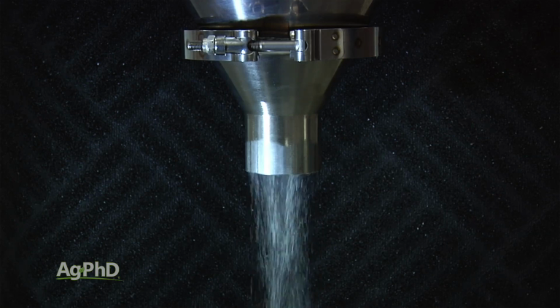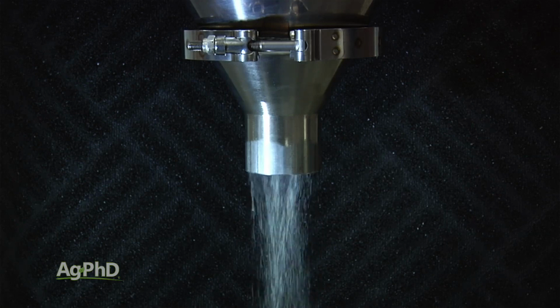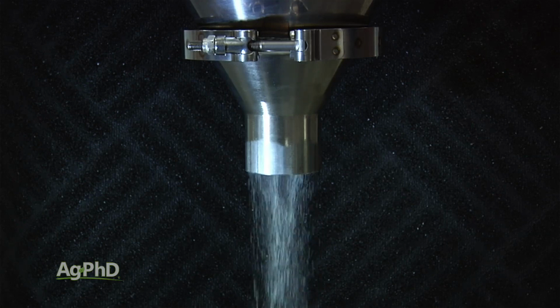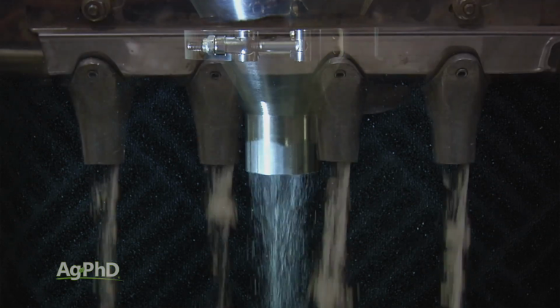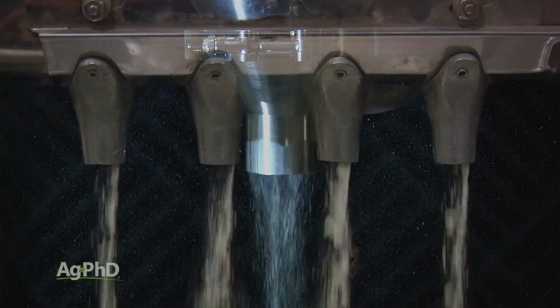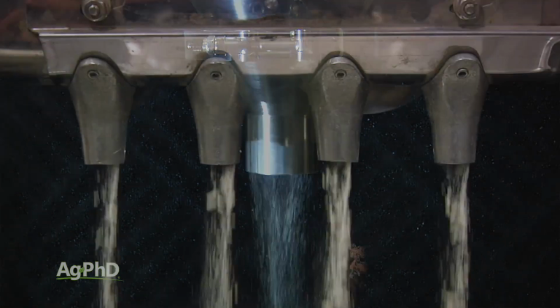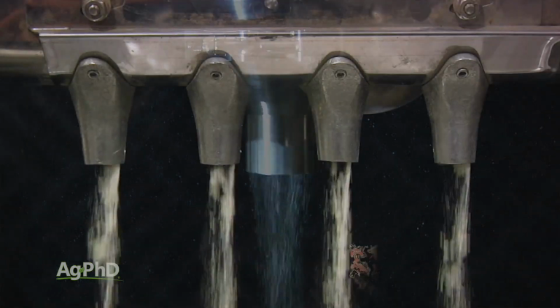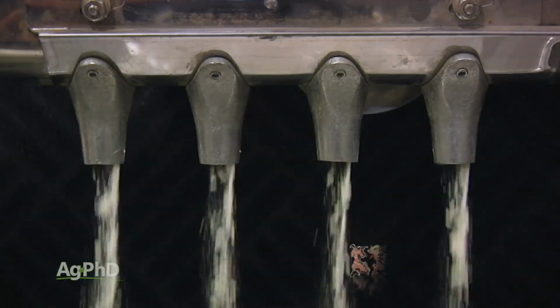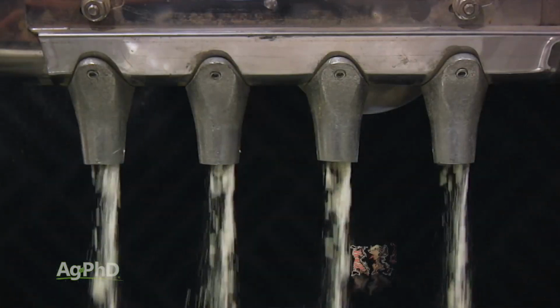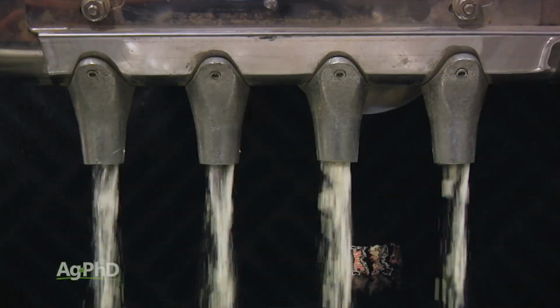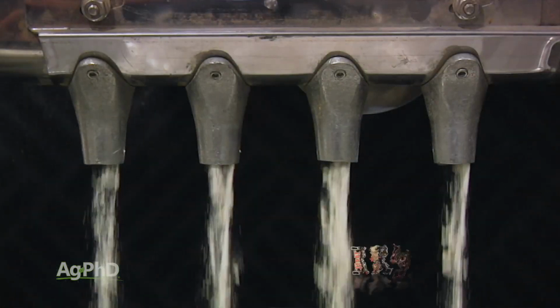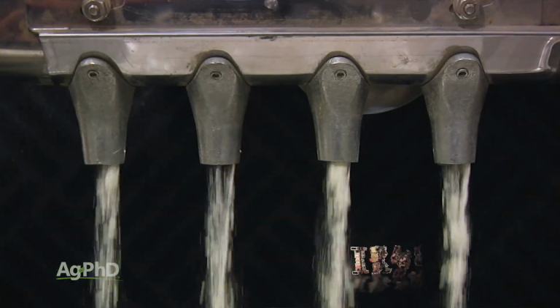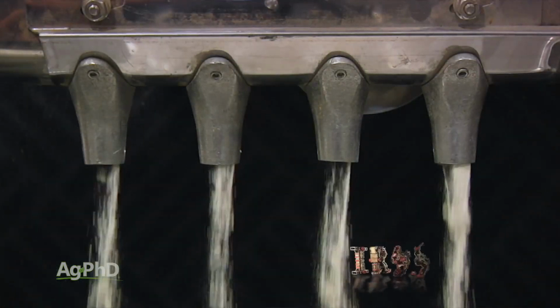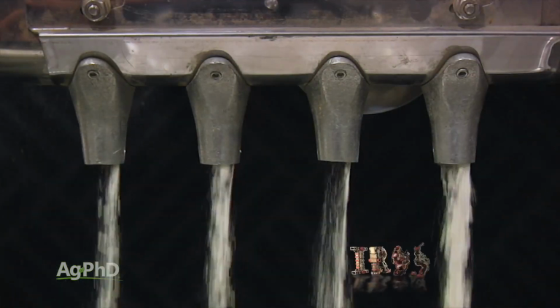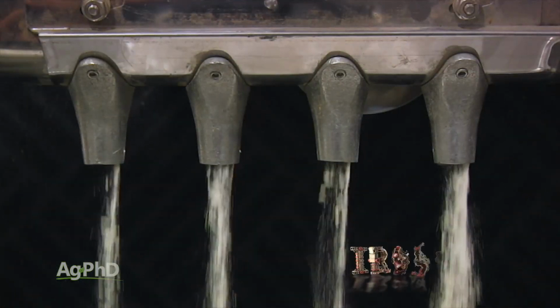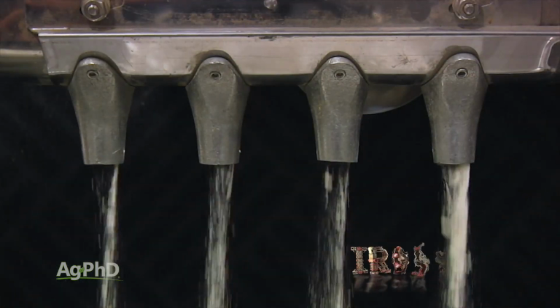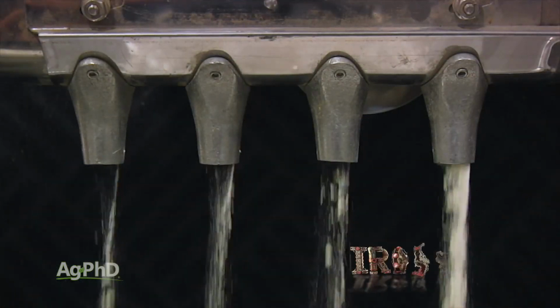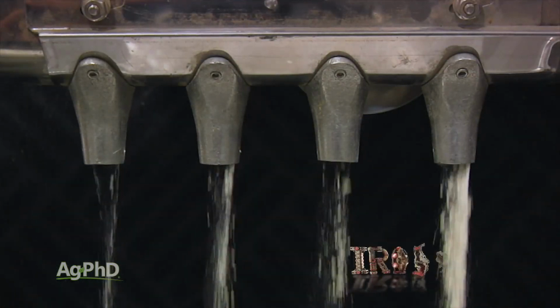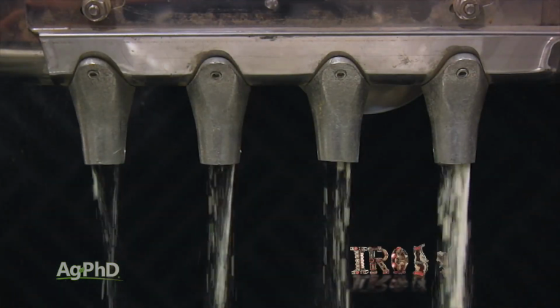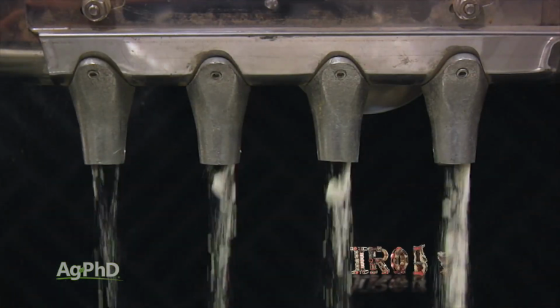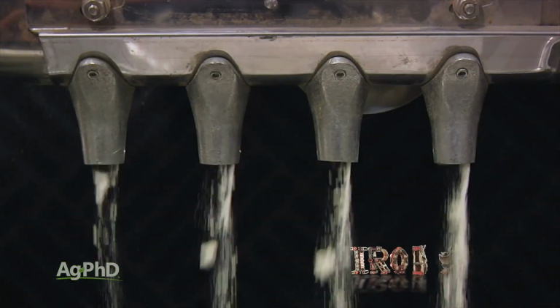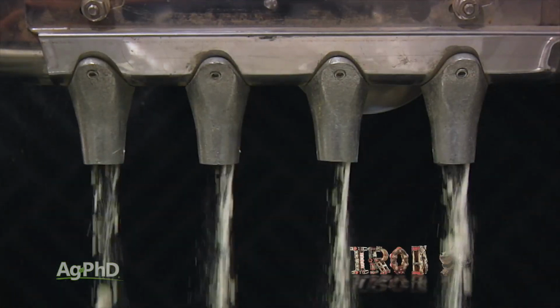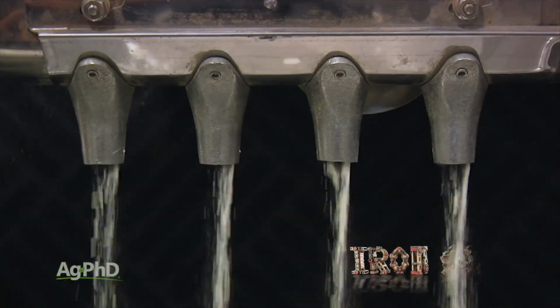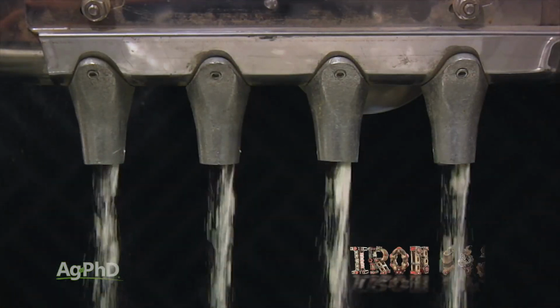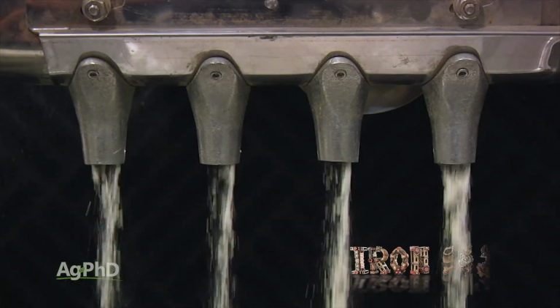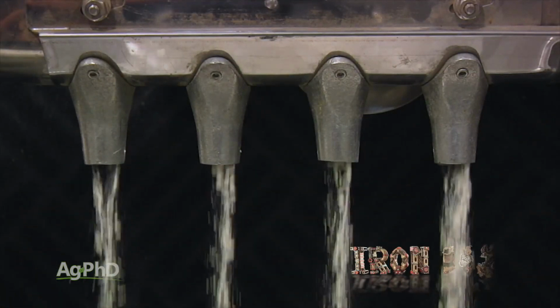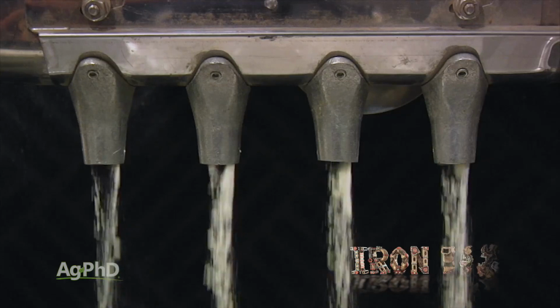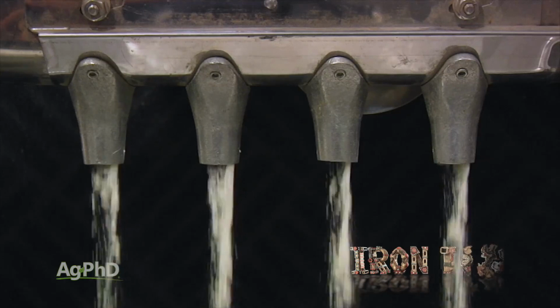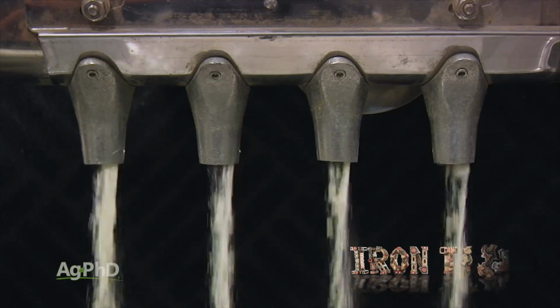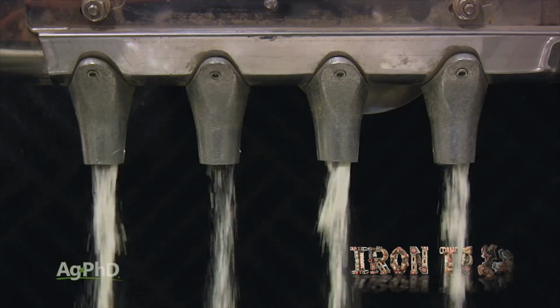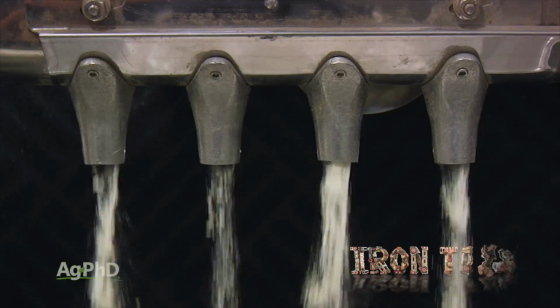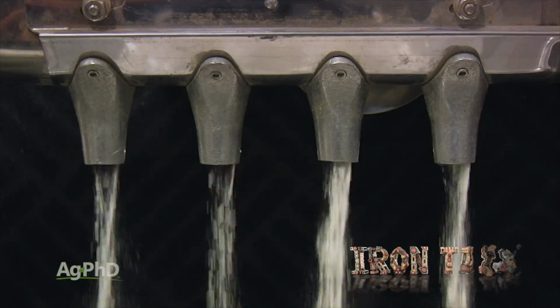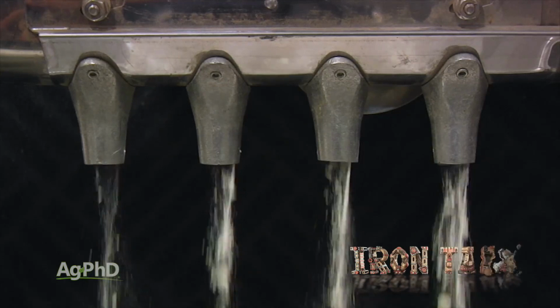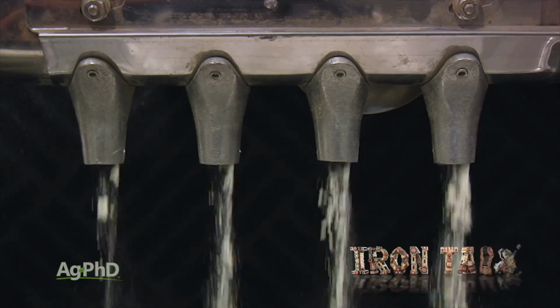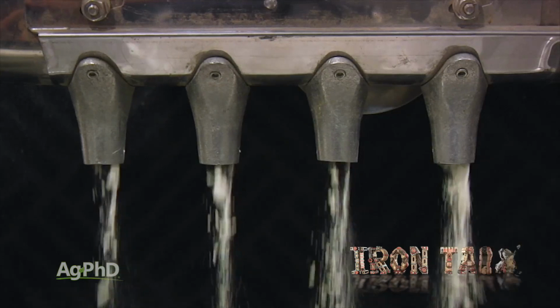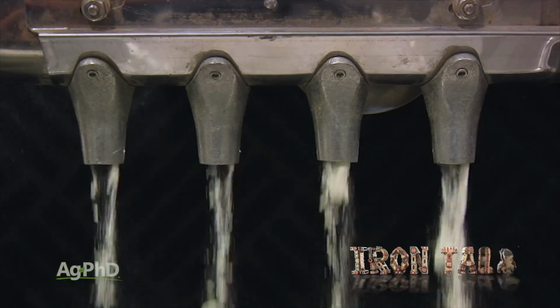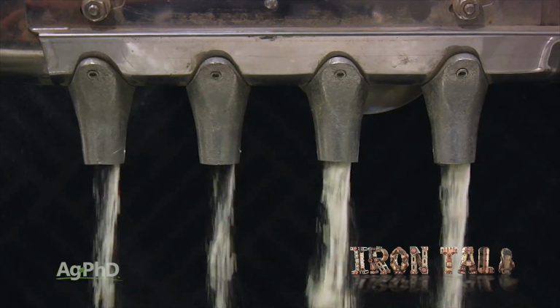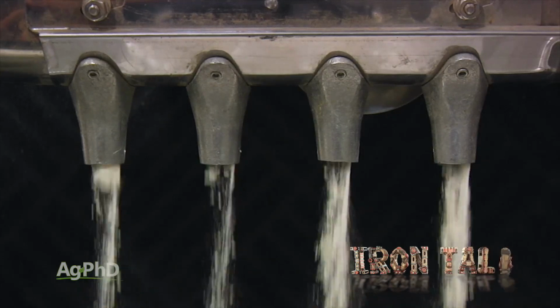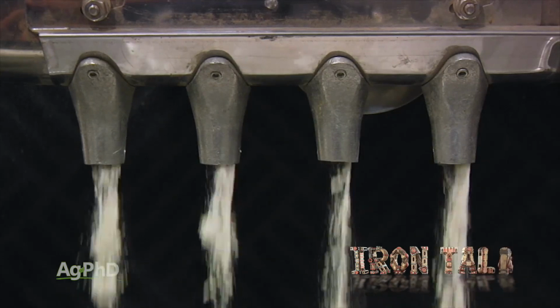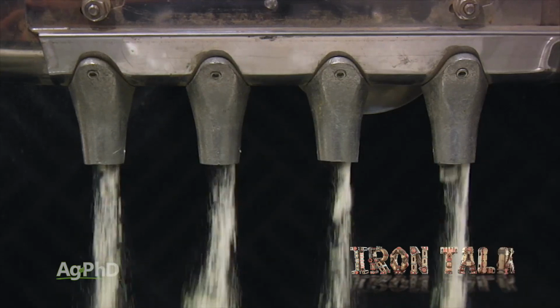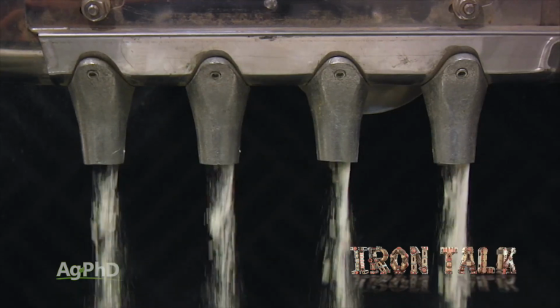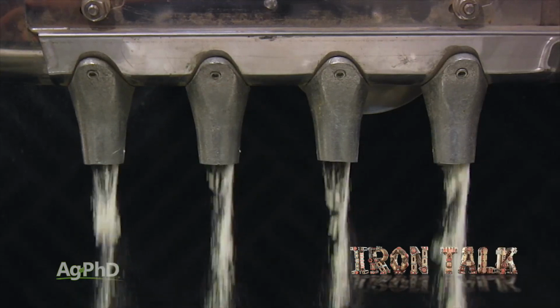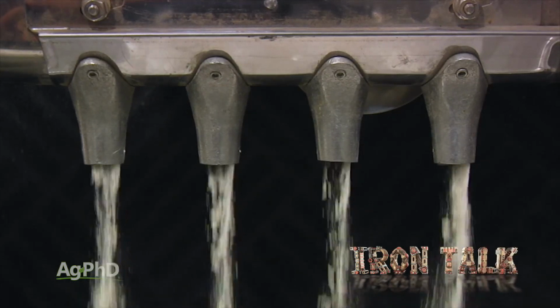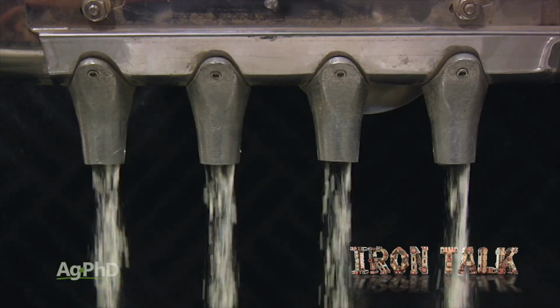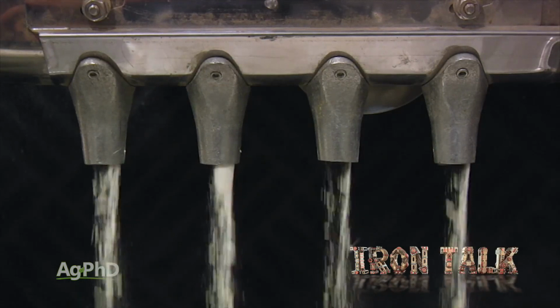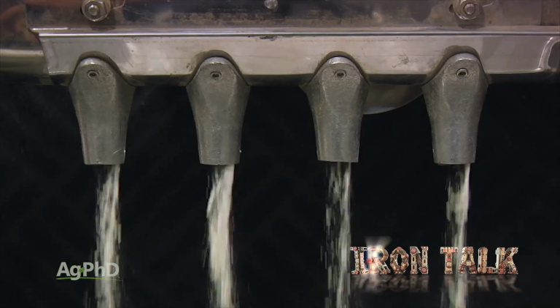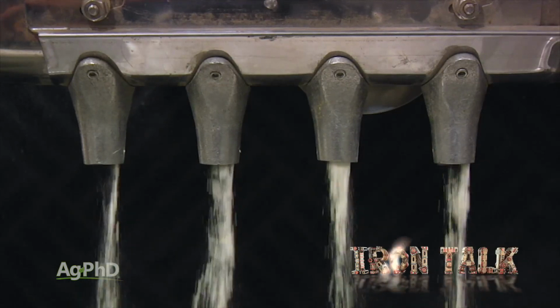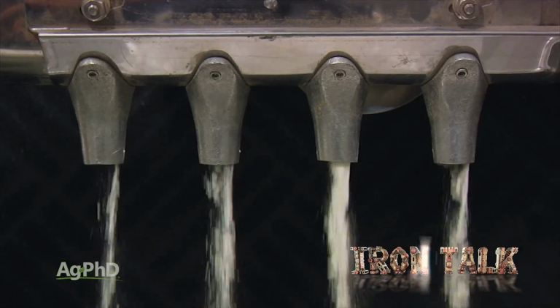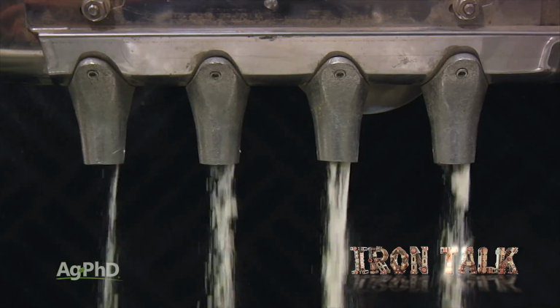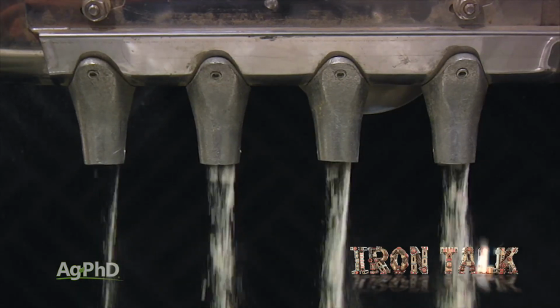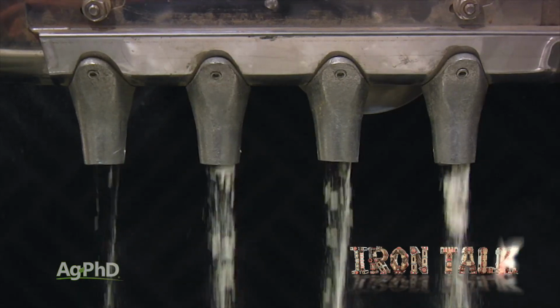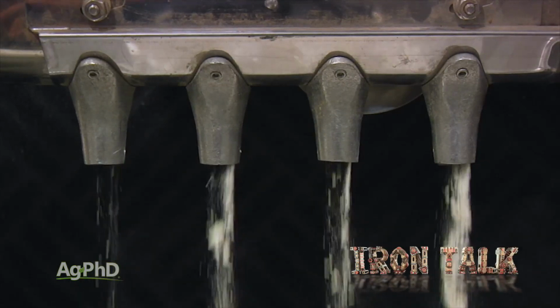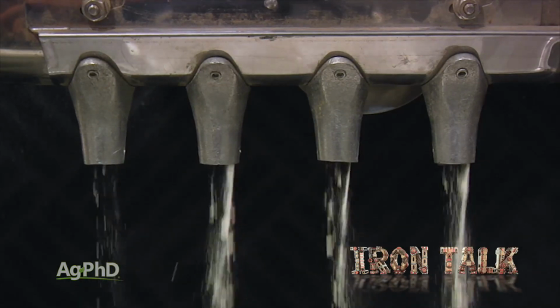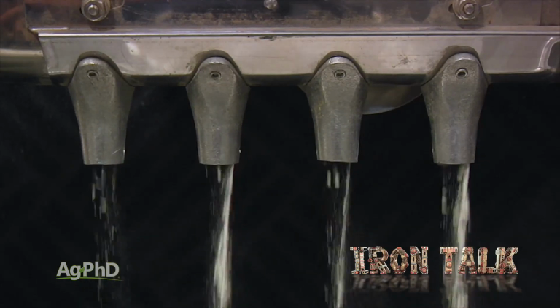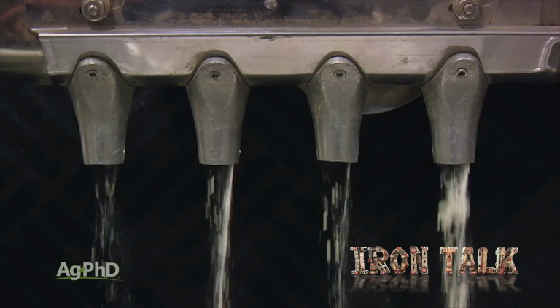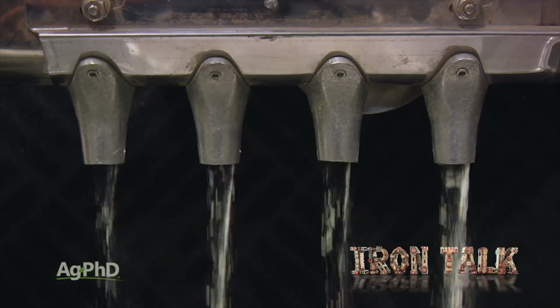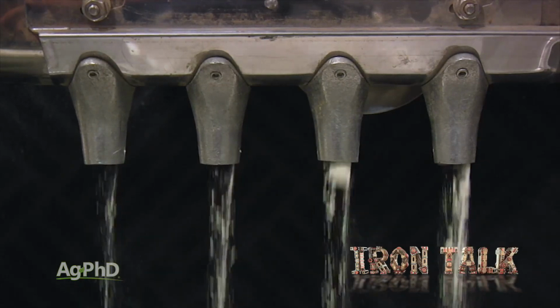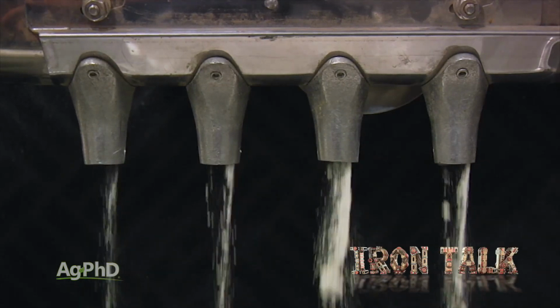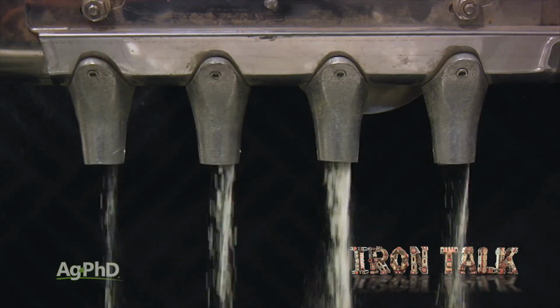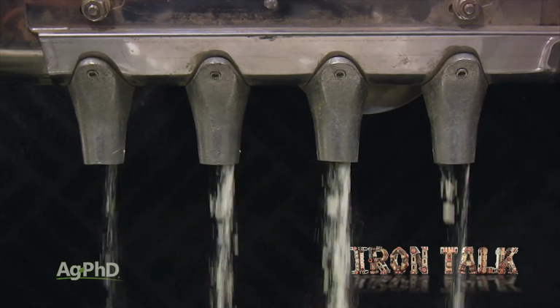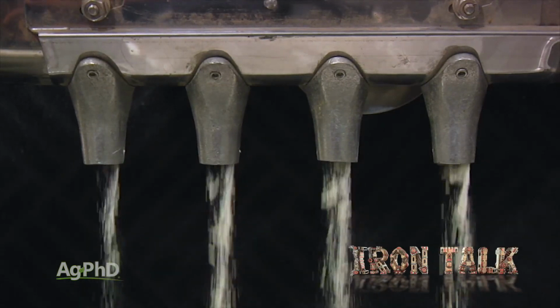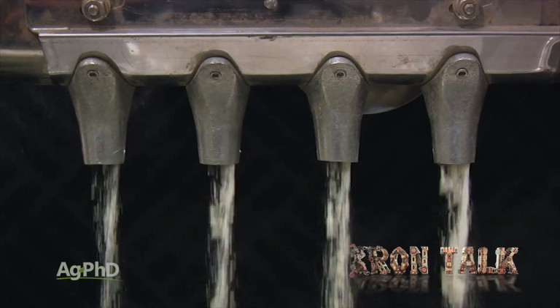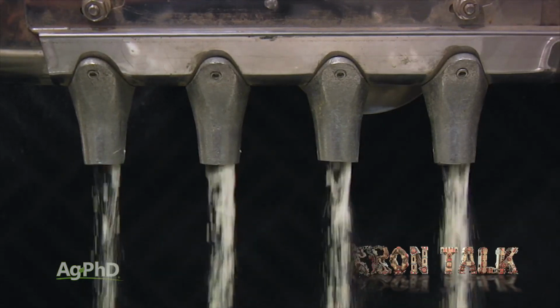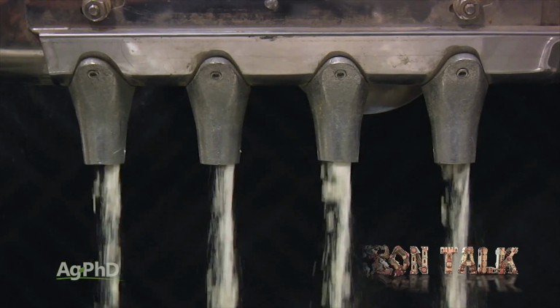So, remember, static electricity can be your friend with dry seed treatments. That's all for today's Iron Talk and now, back to the show.